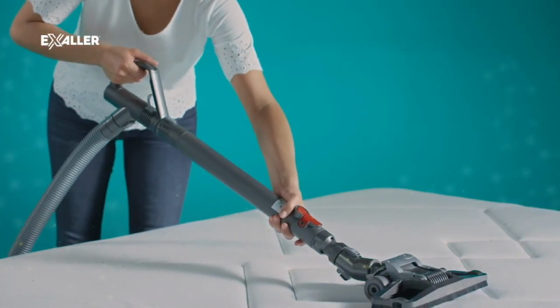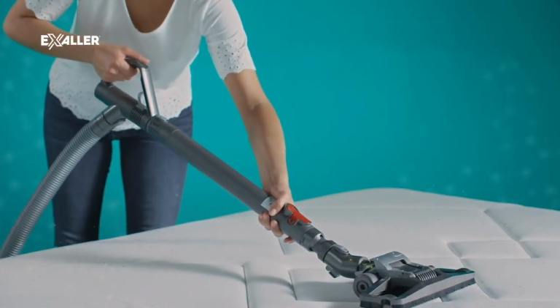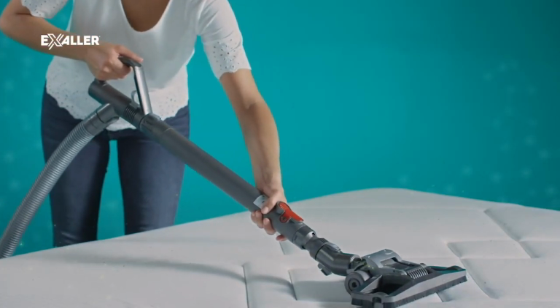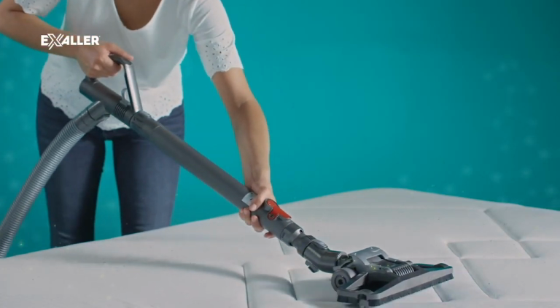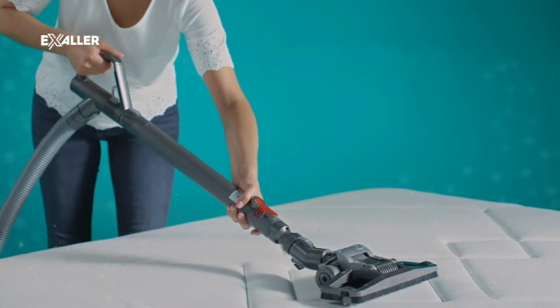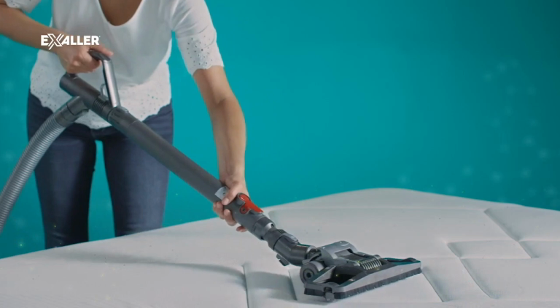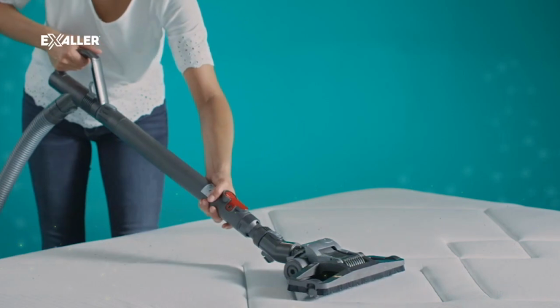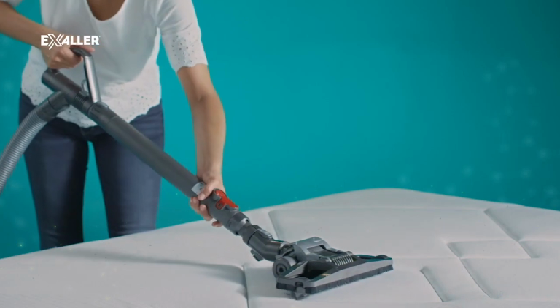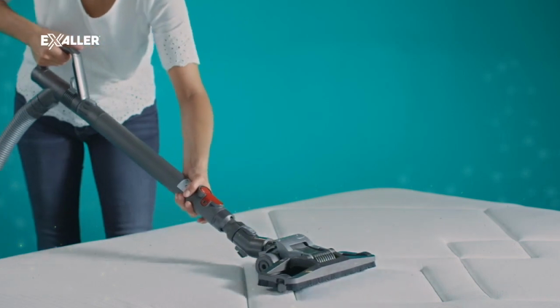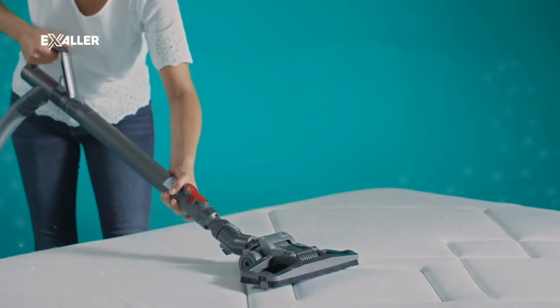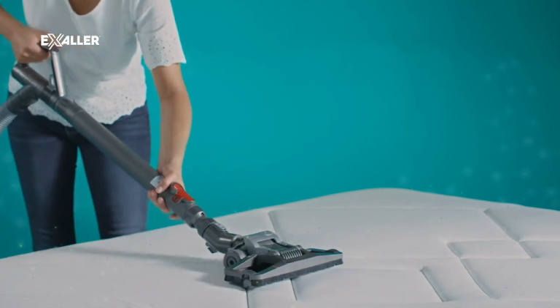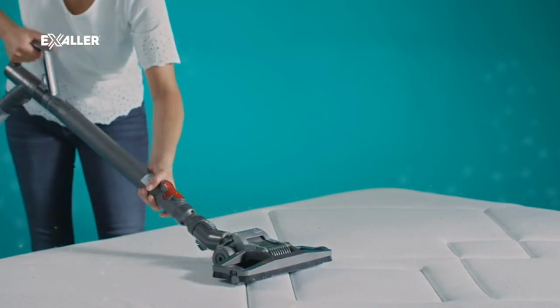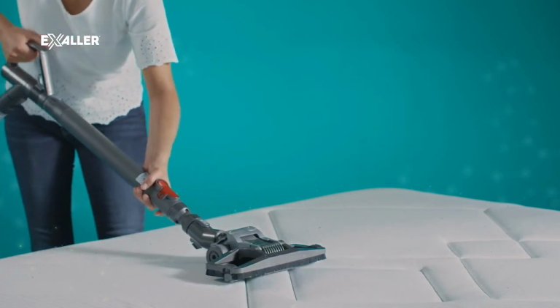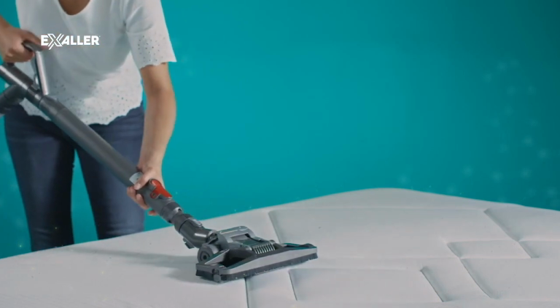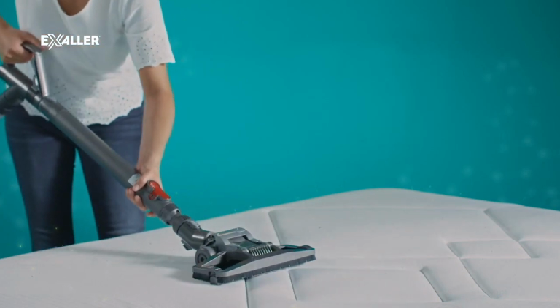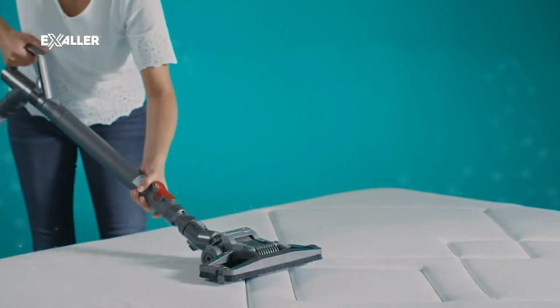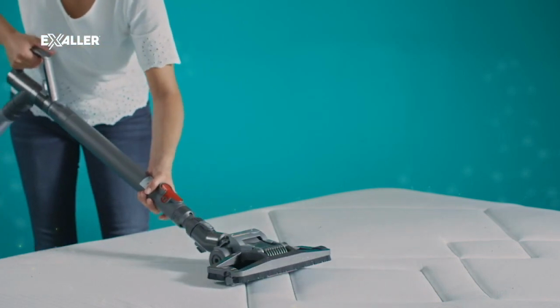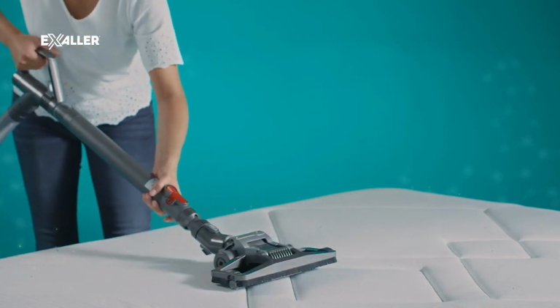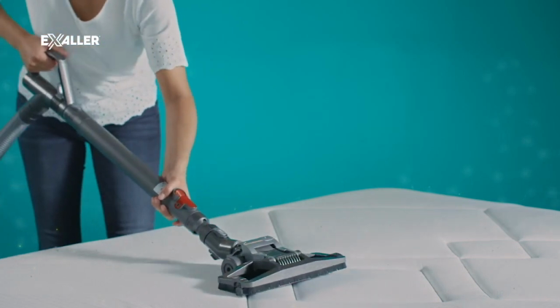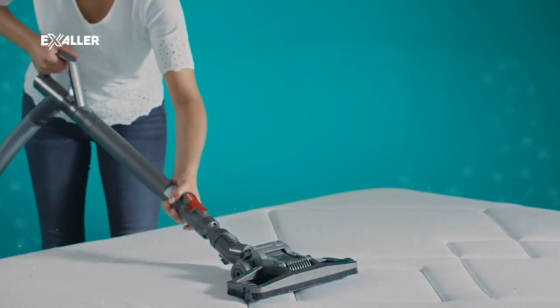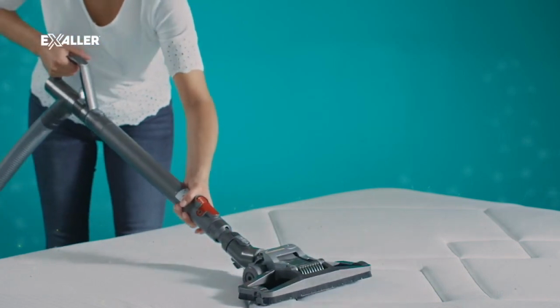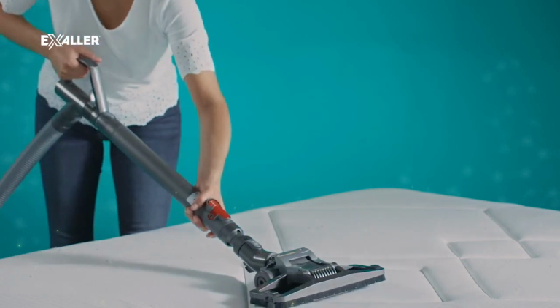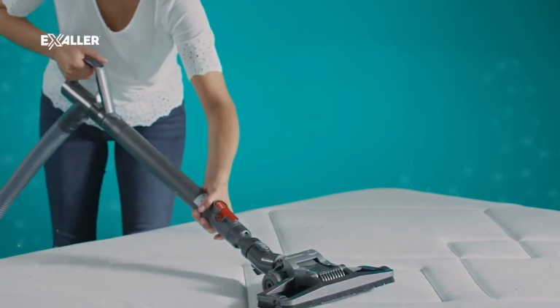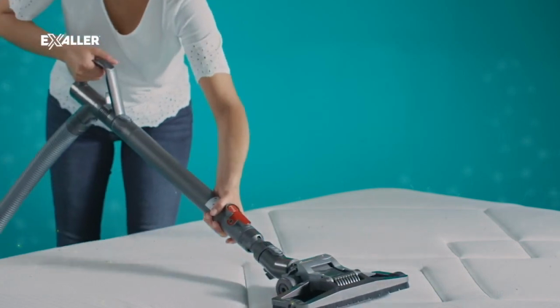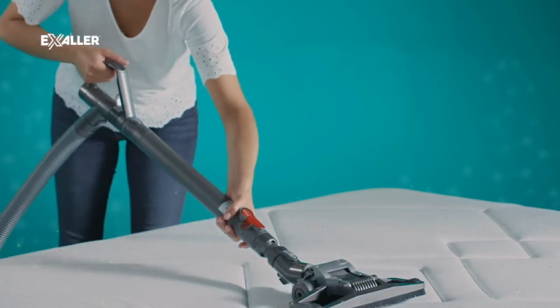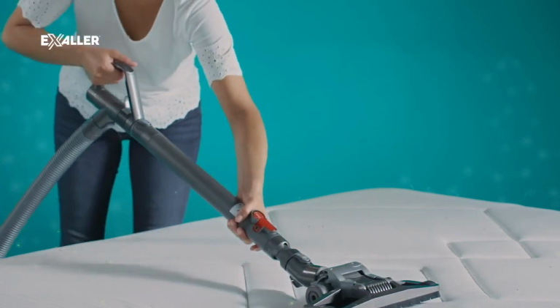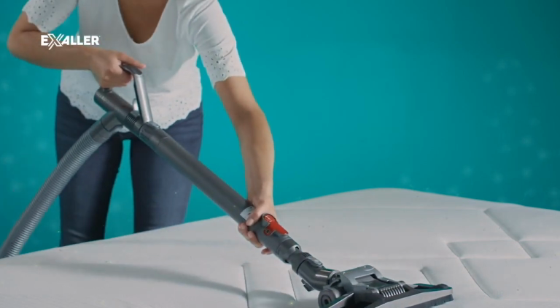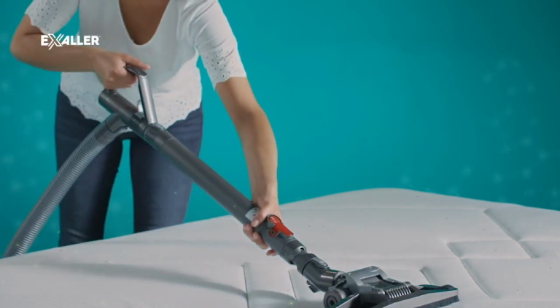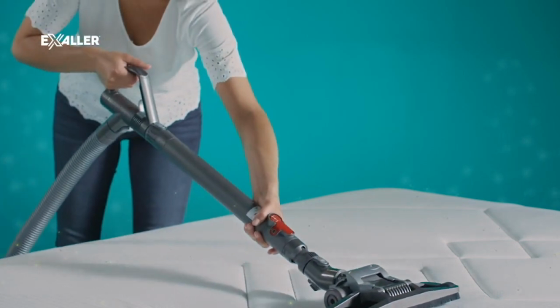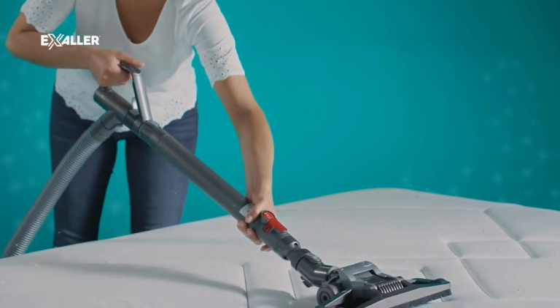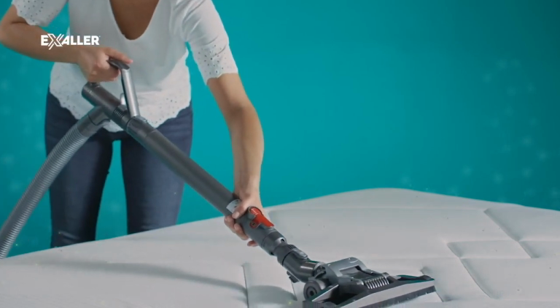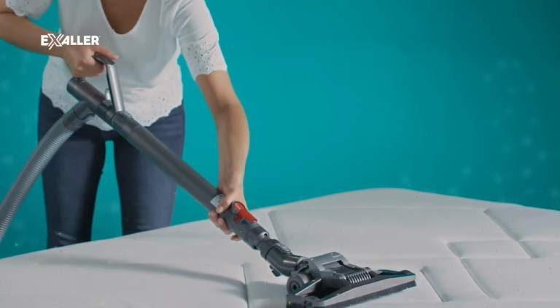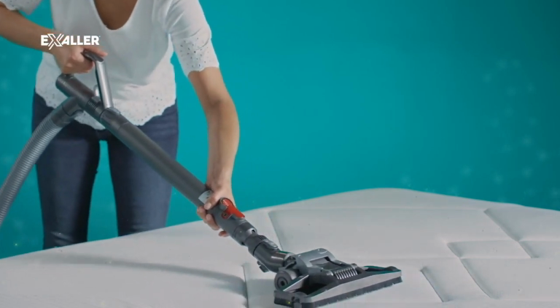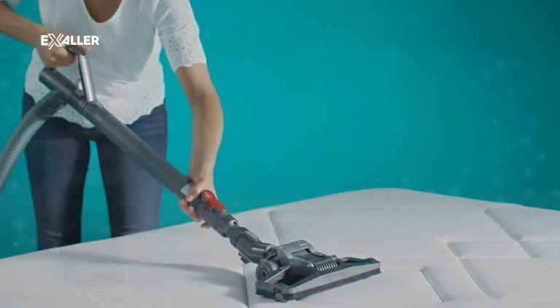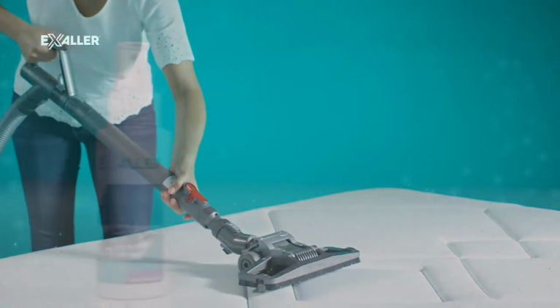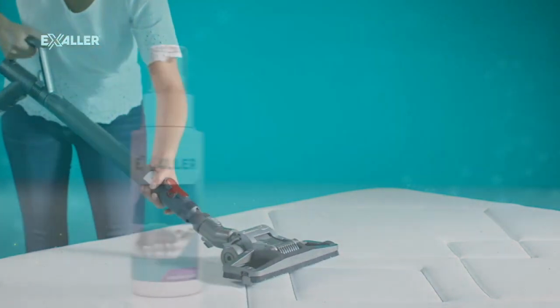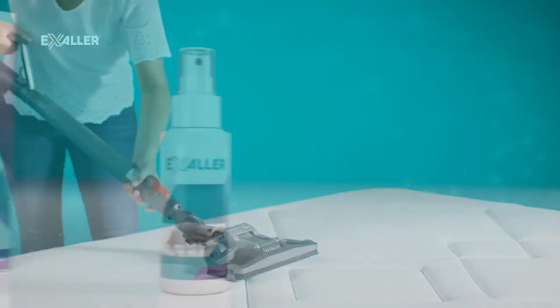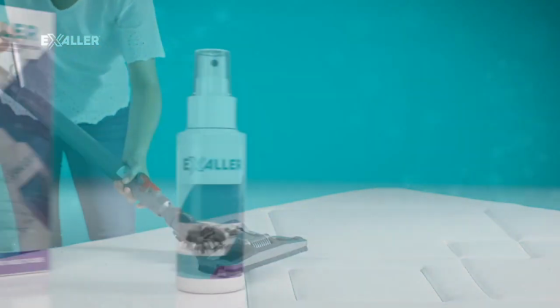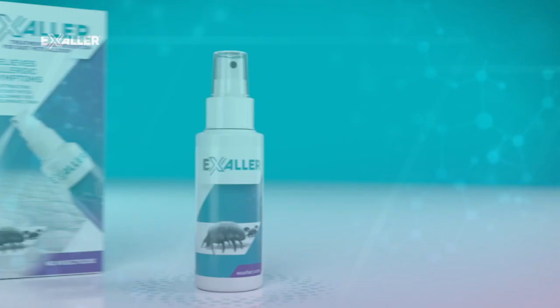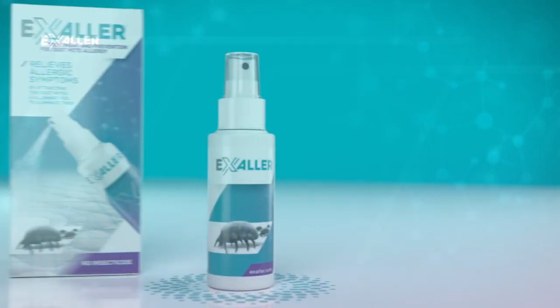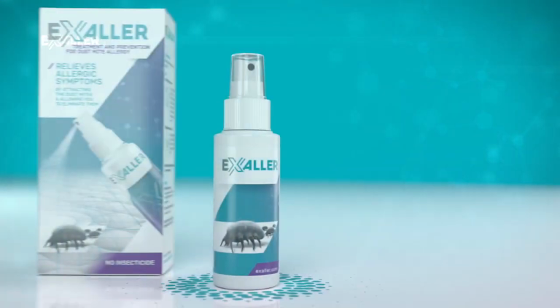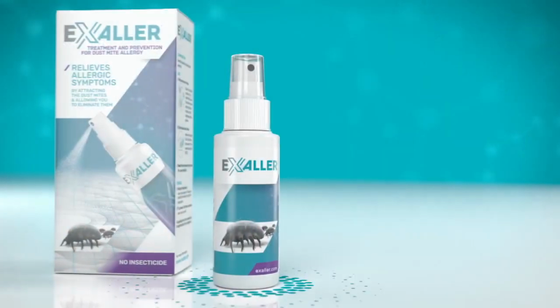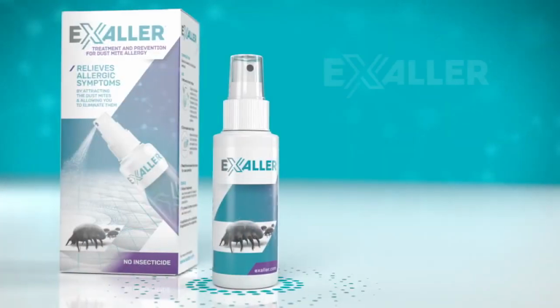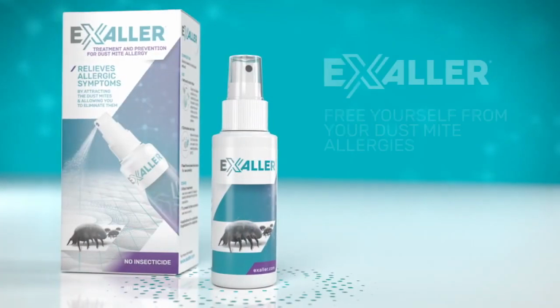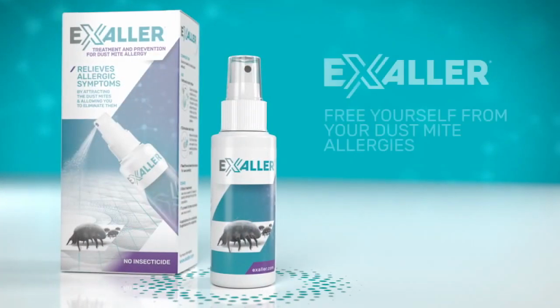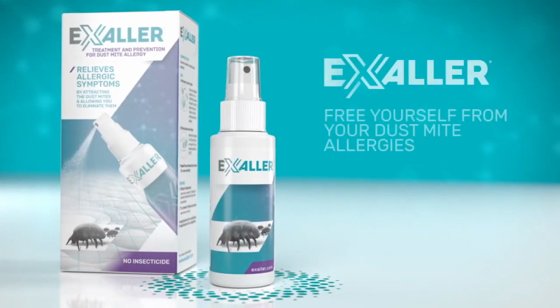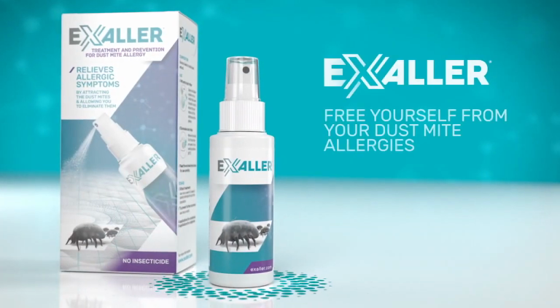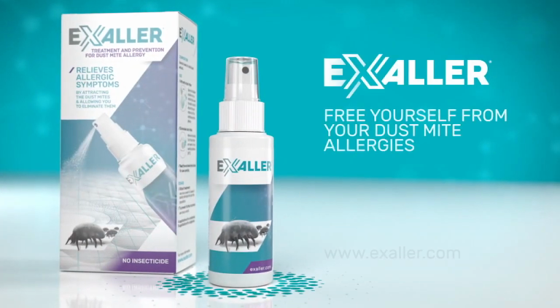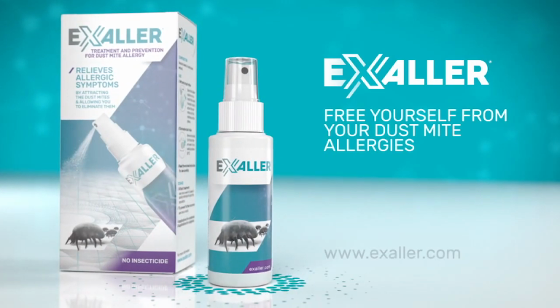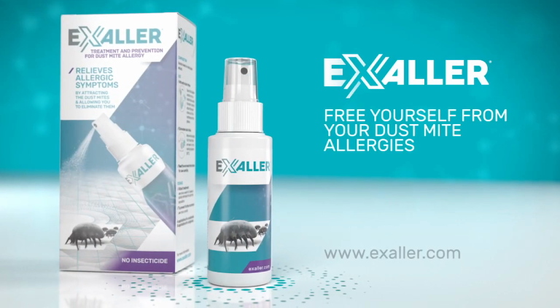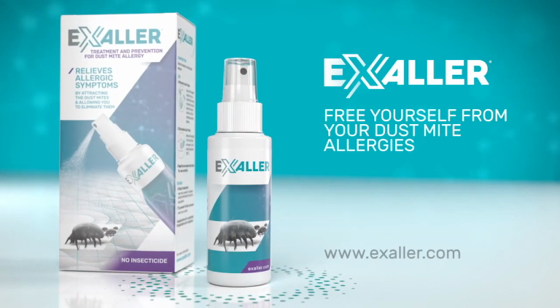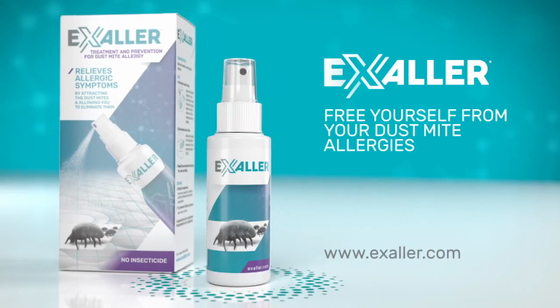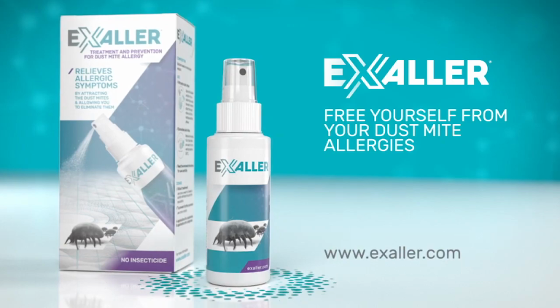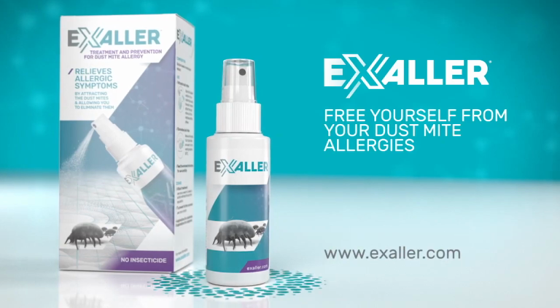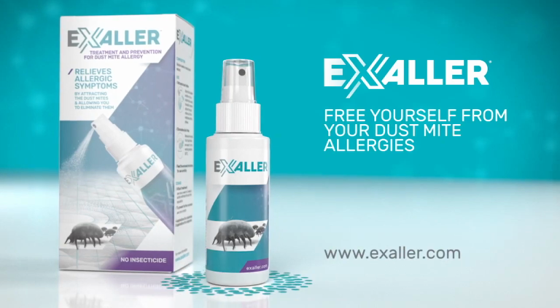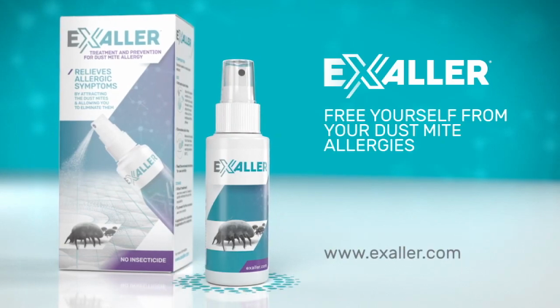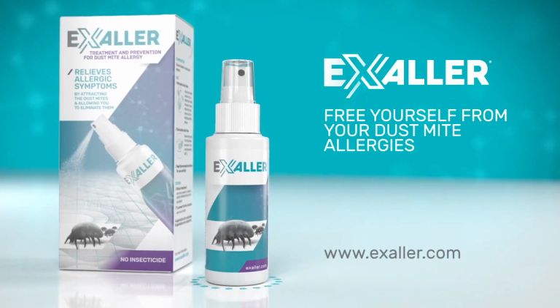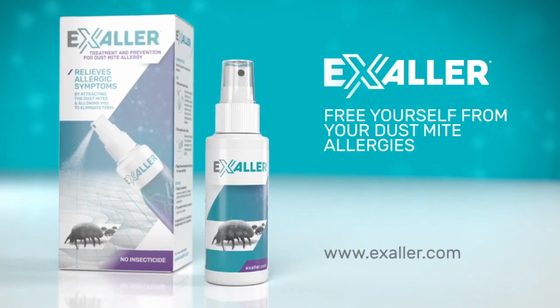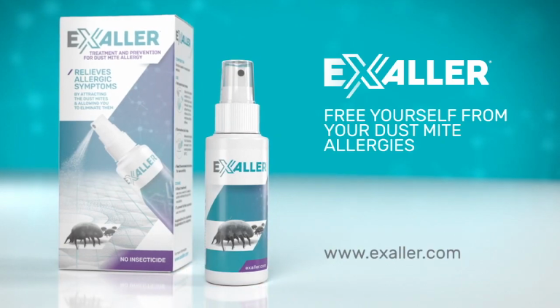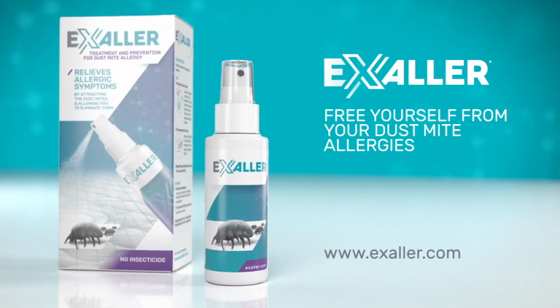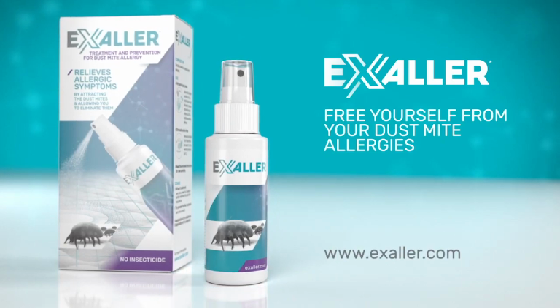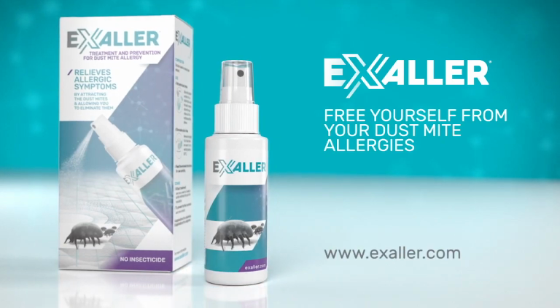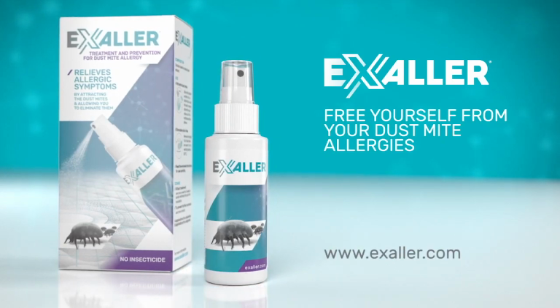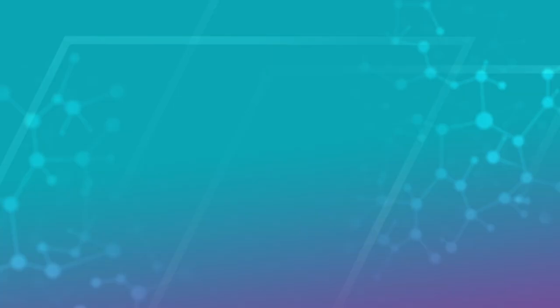After having used the Exaler solution the first three times, free yourself from your dust mite allergy with Exaler.